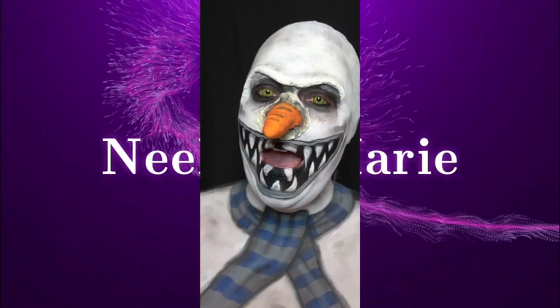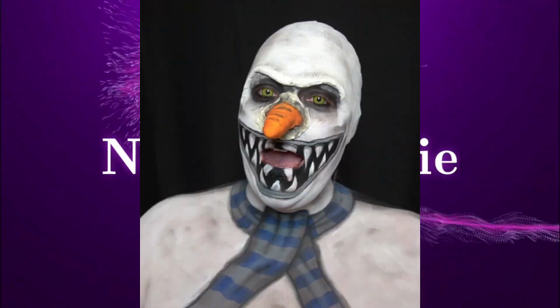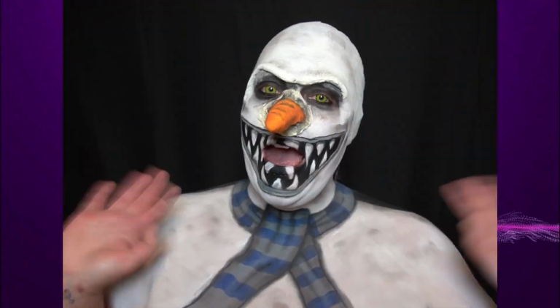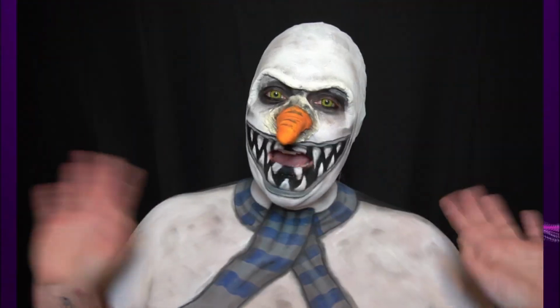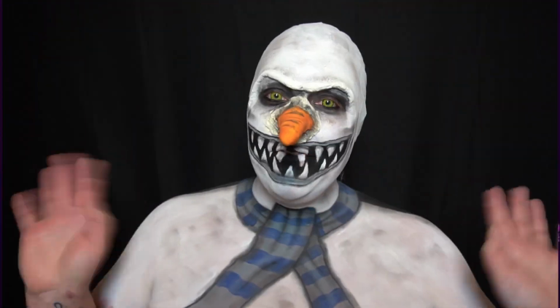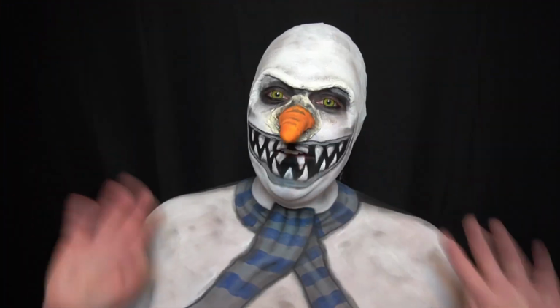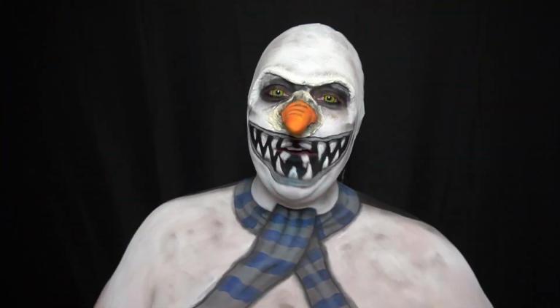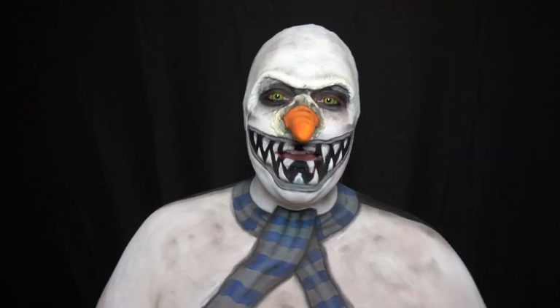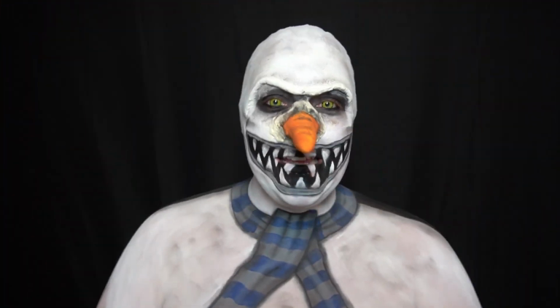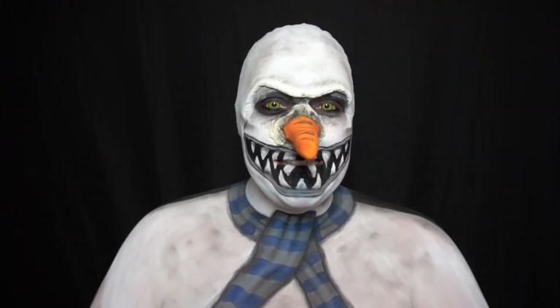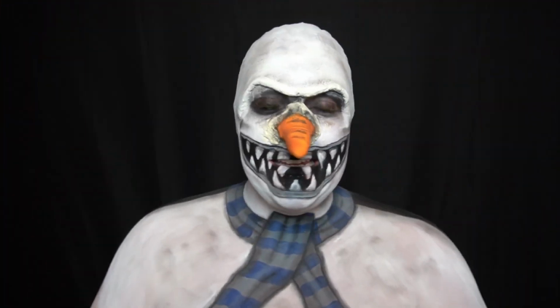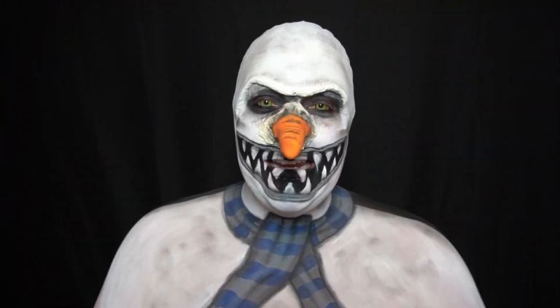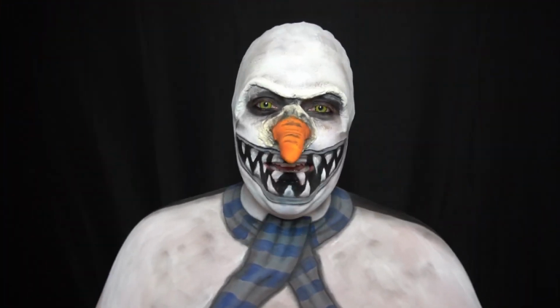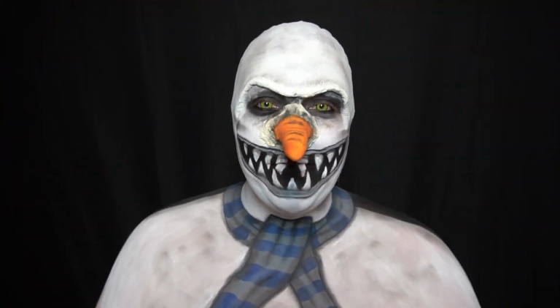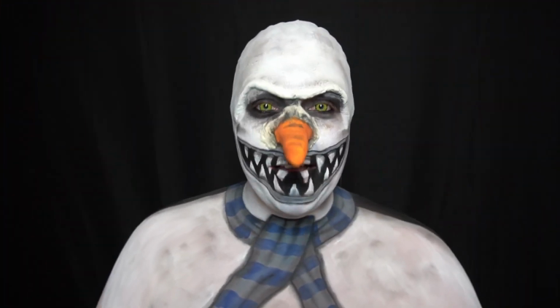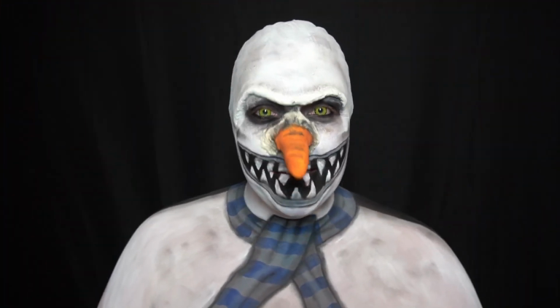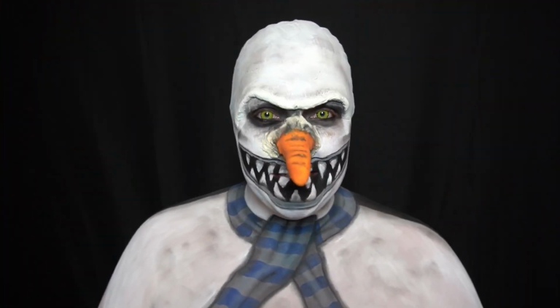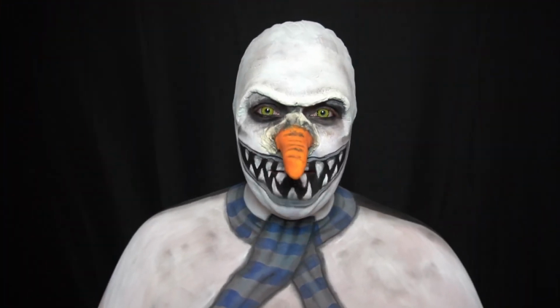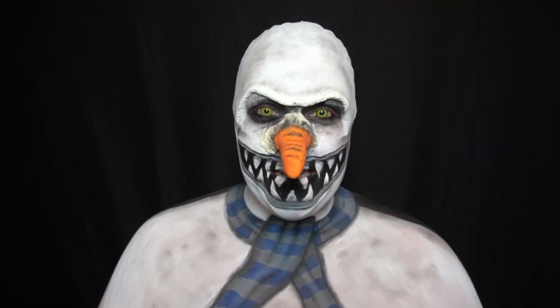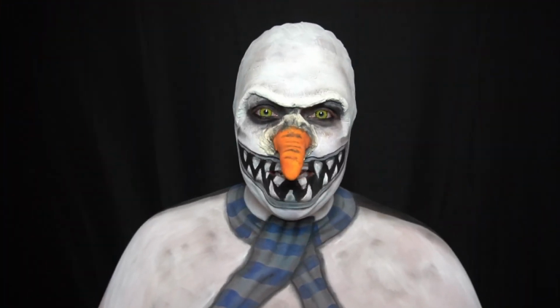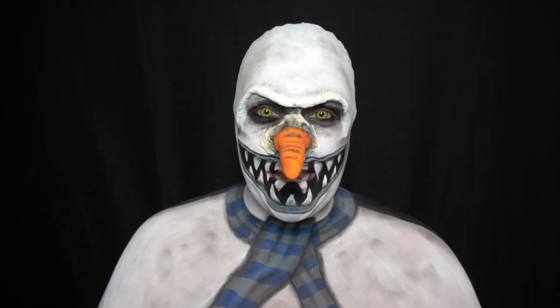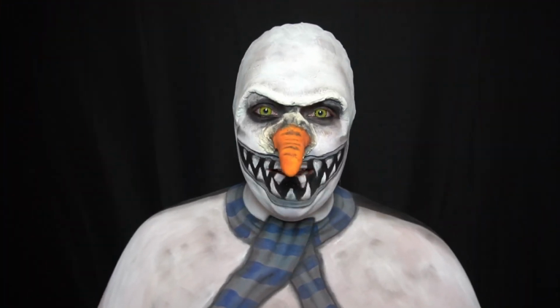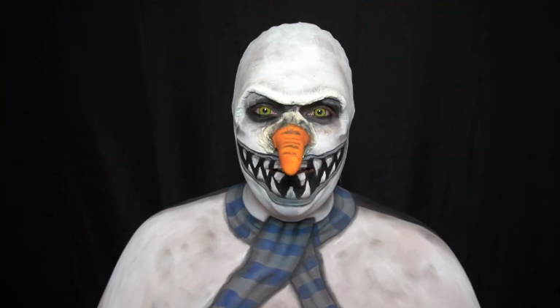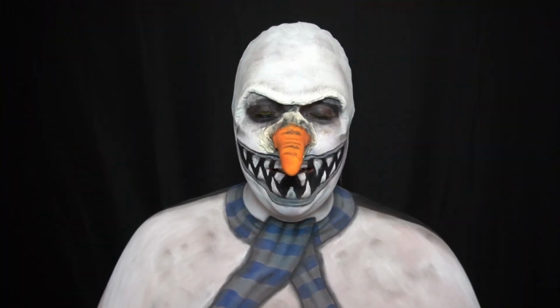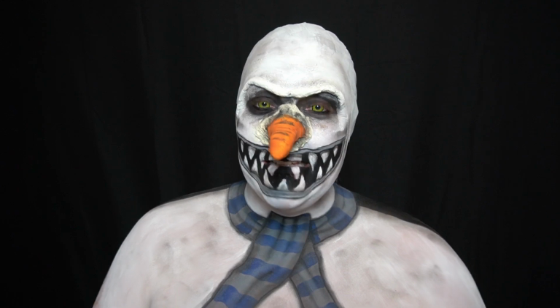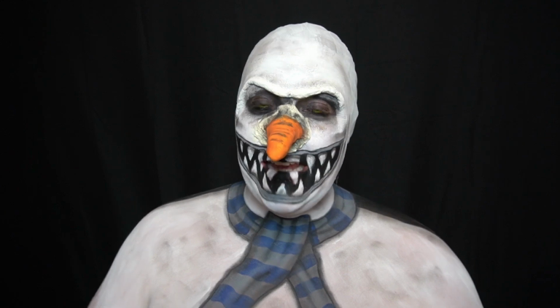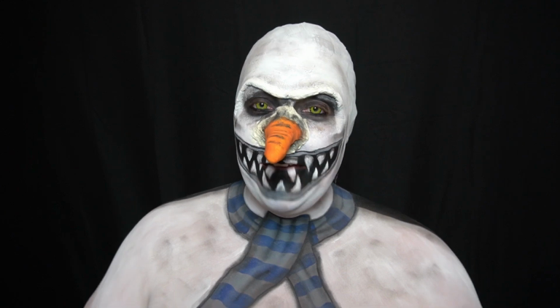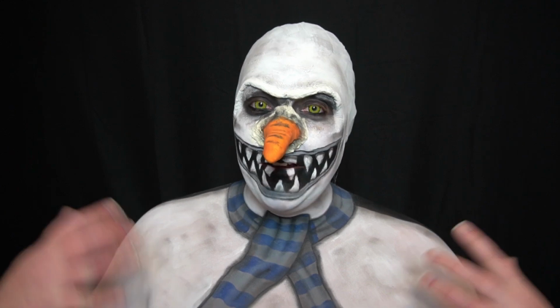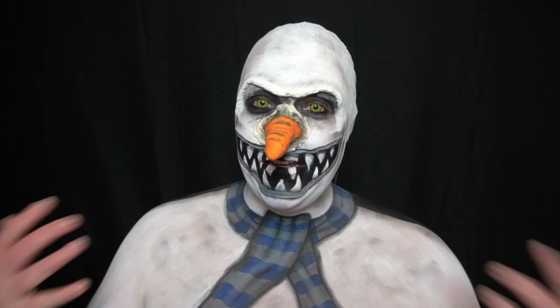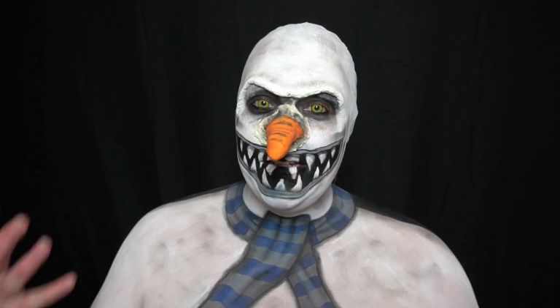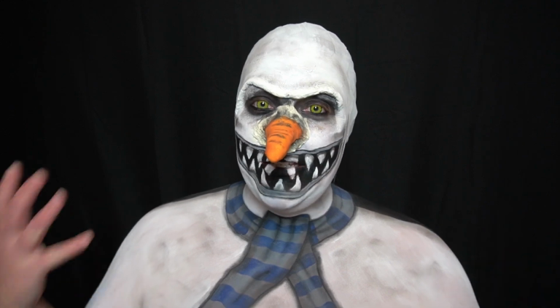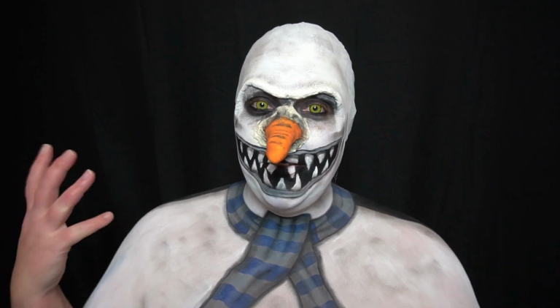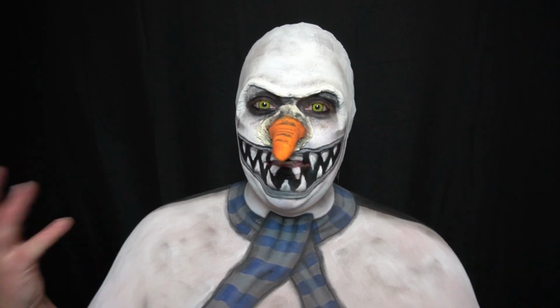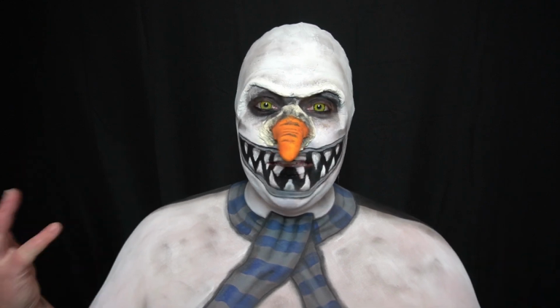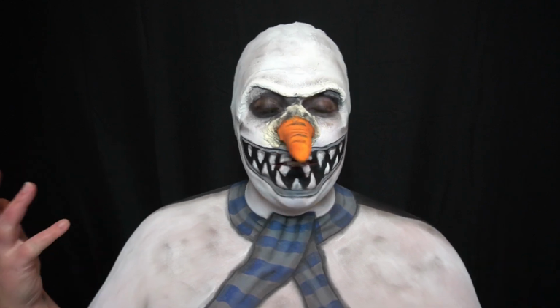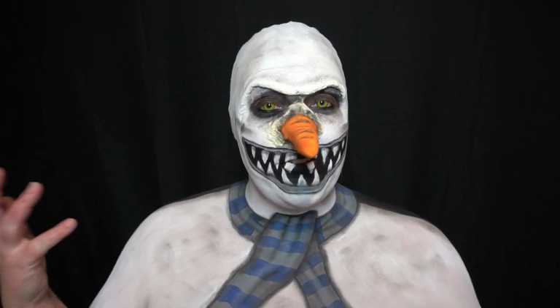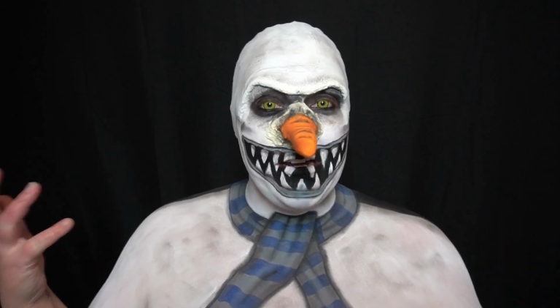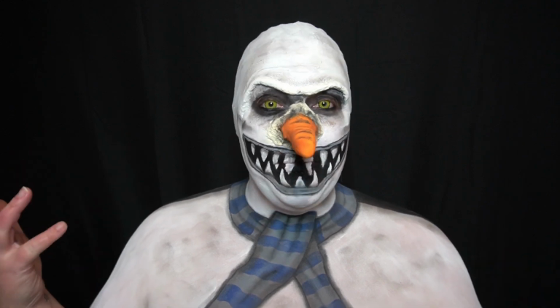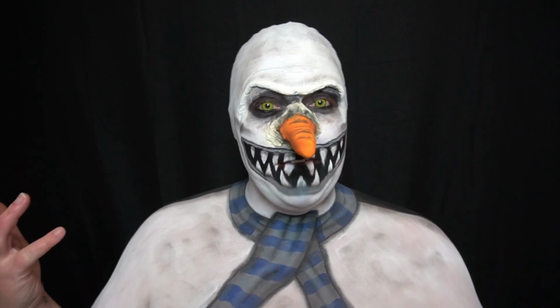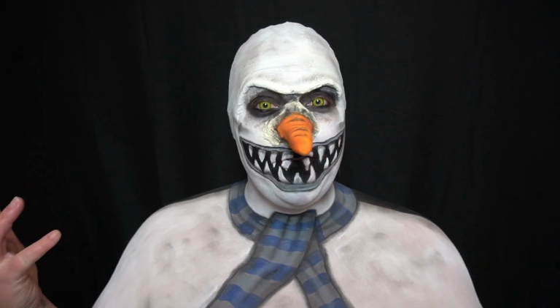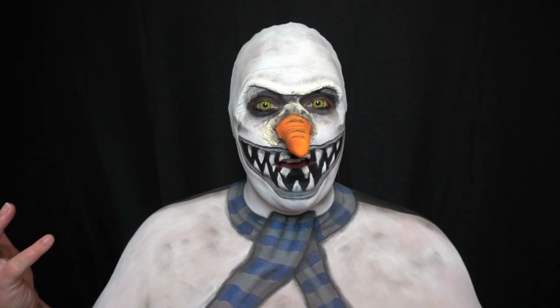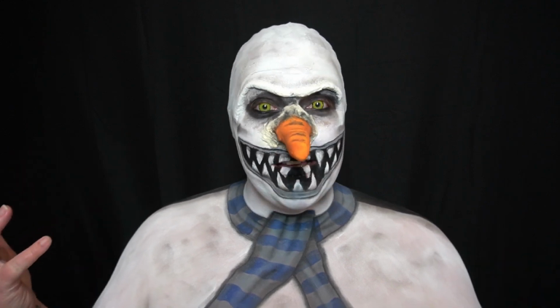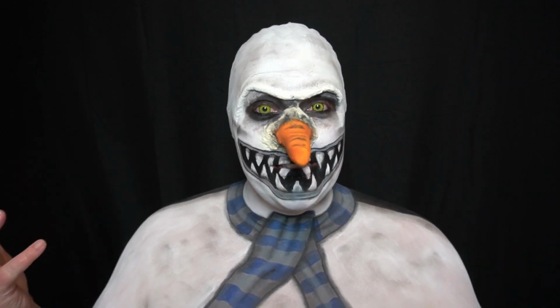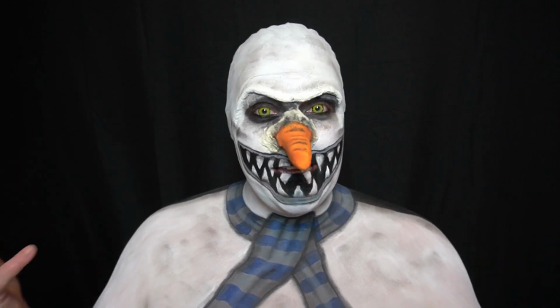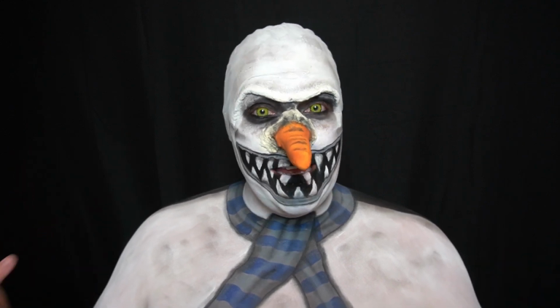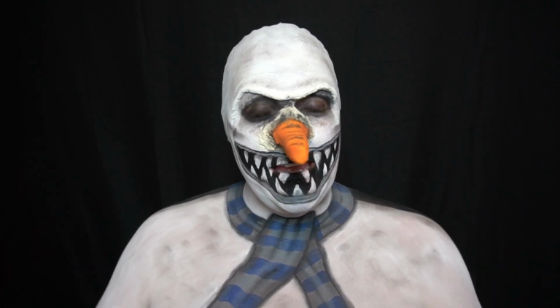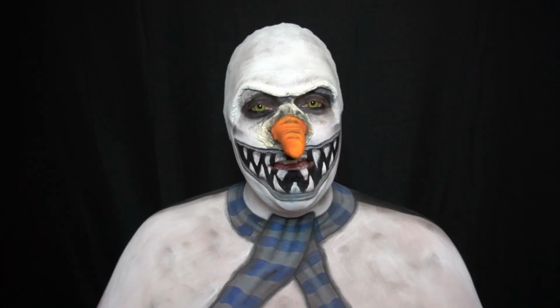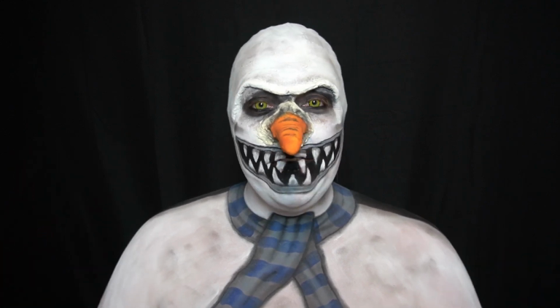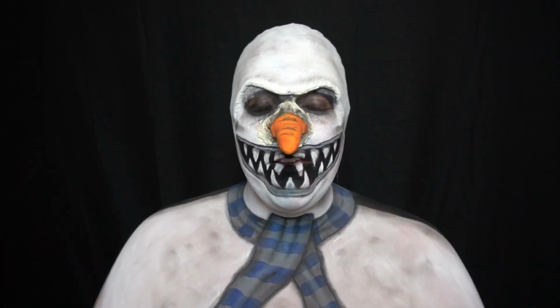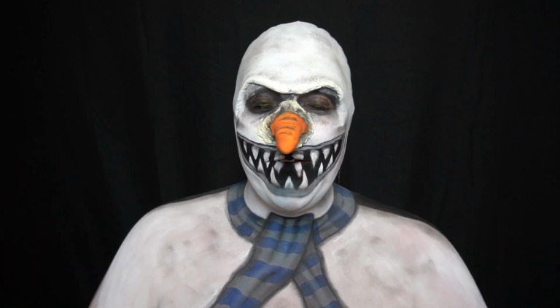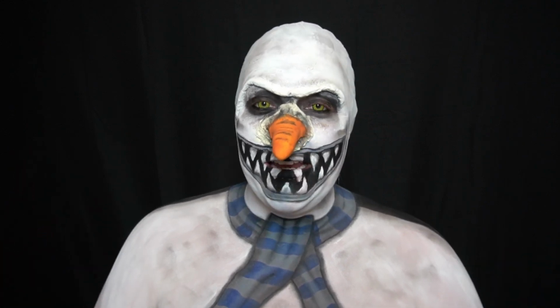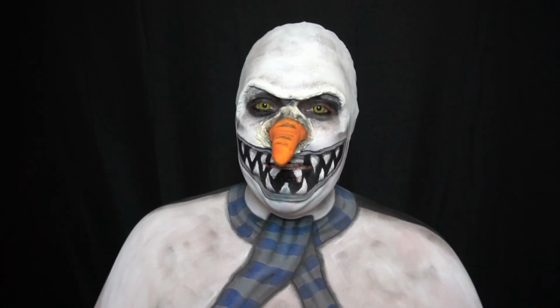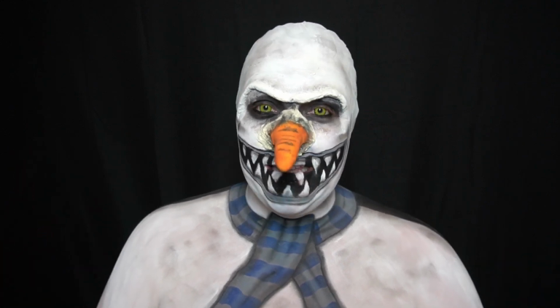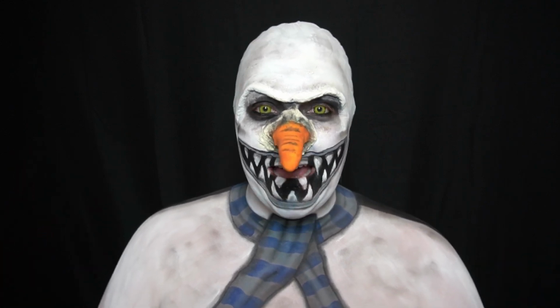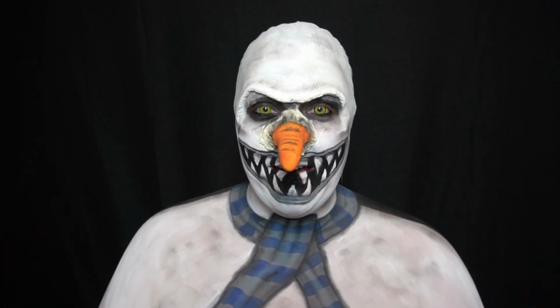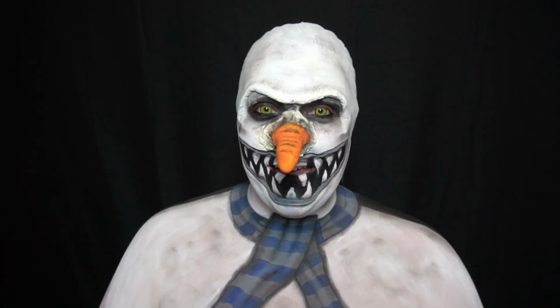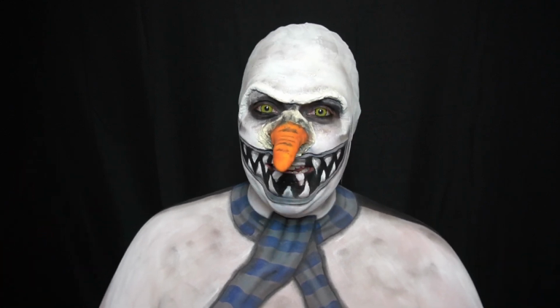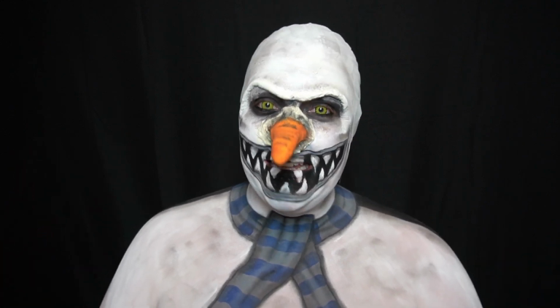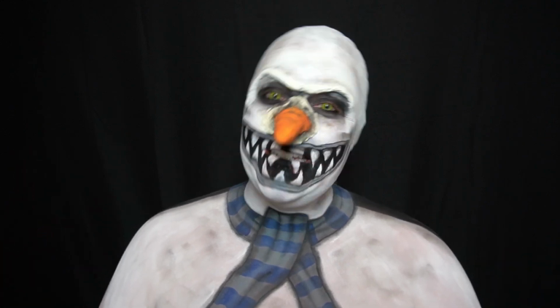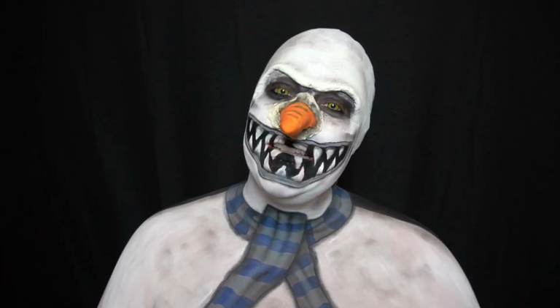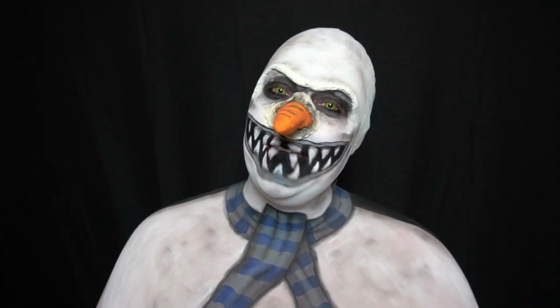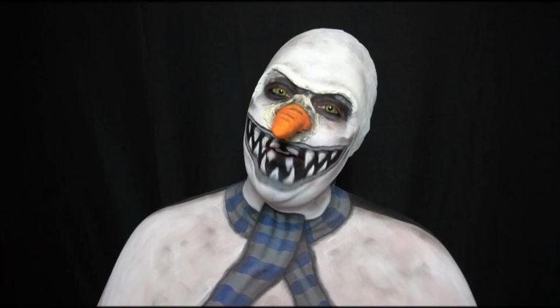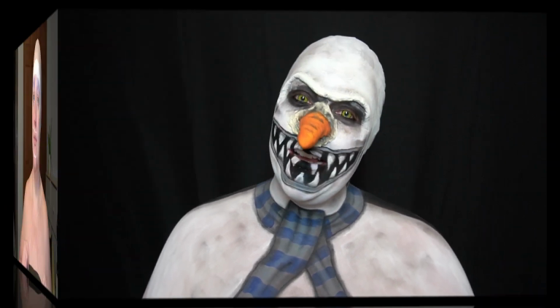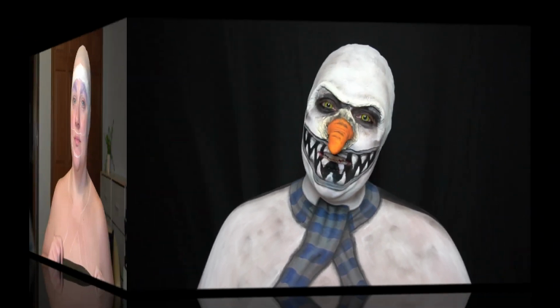Hi everyone! It's NeNe! Welcome to my channel! Today we're gonna do this creepy frosty. If you want to see how I did it, just keep watching!